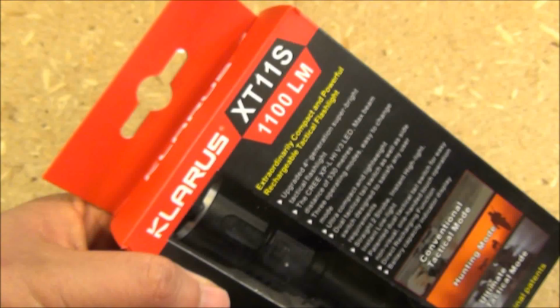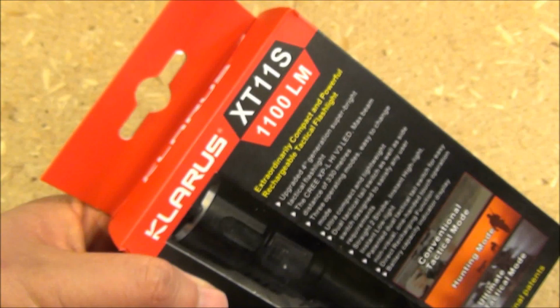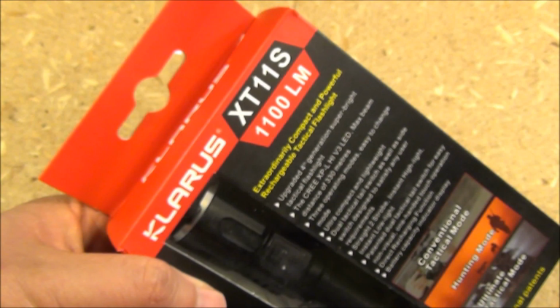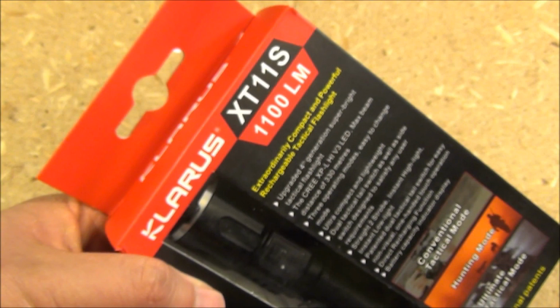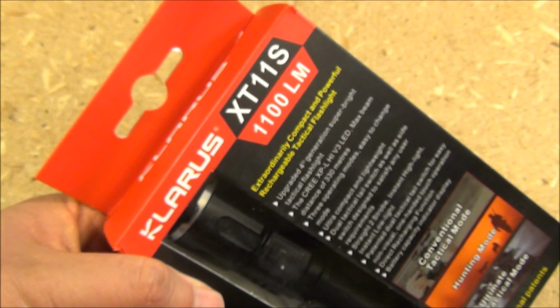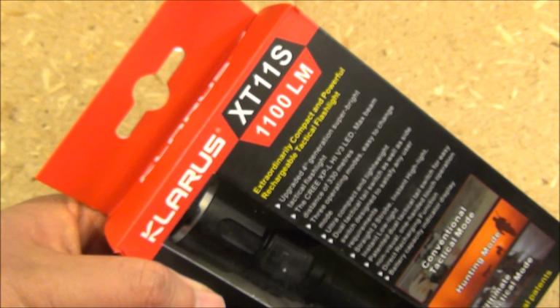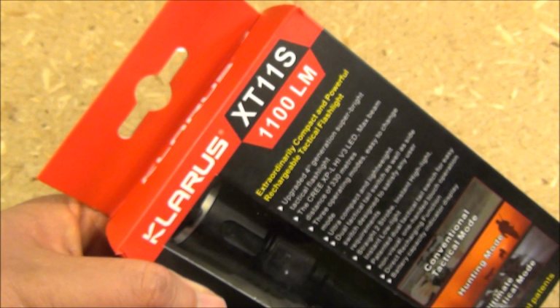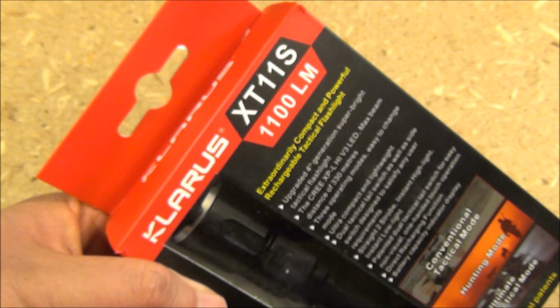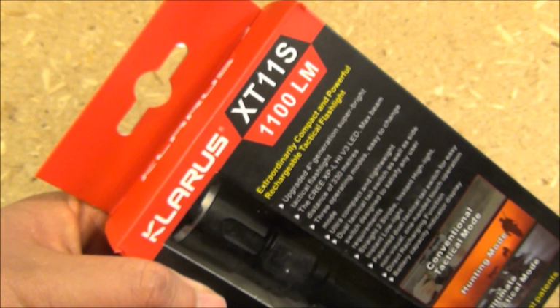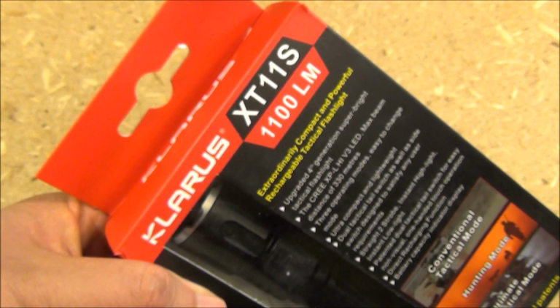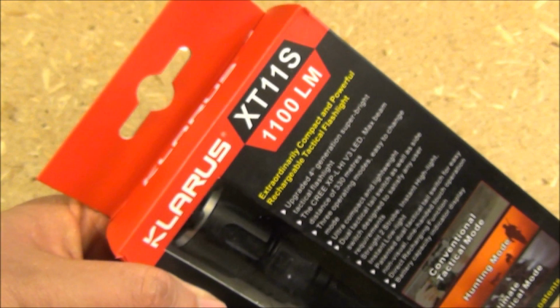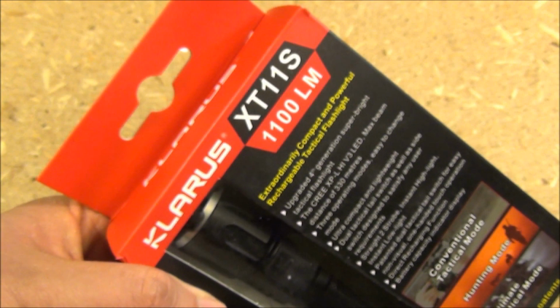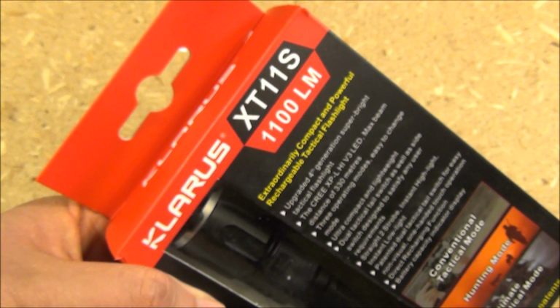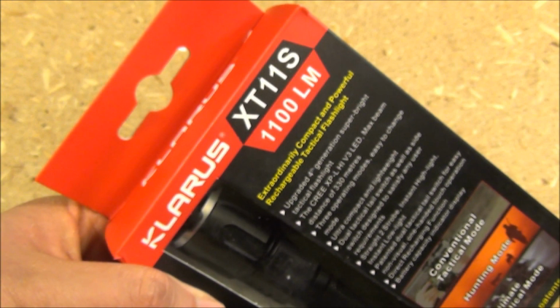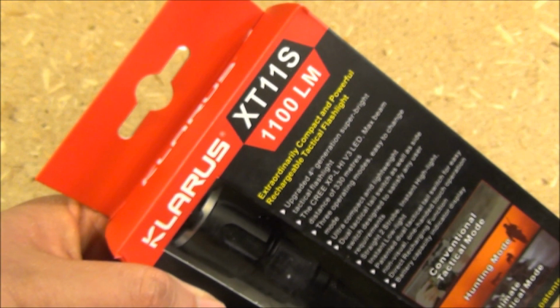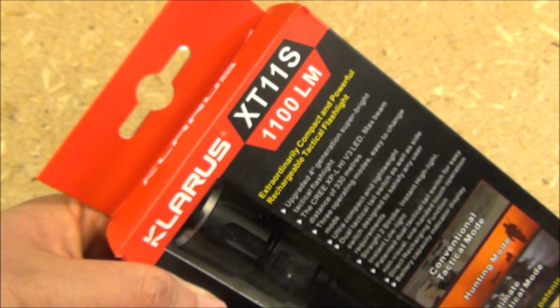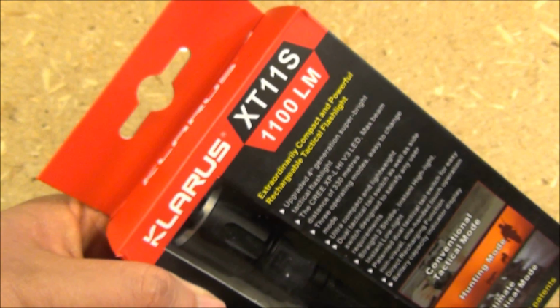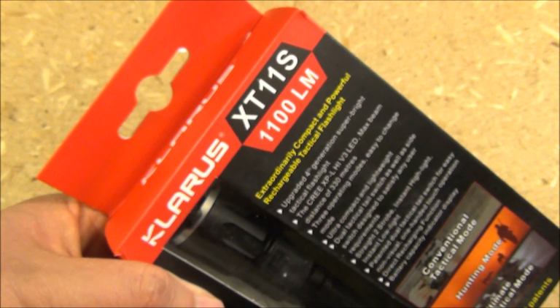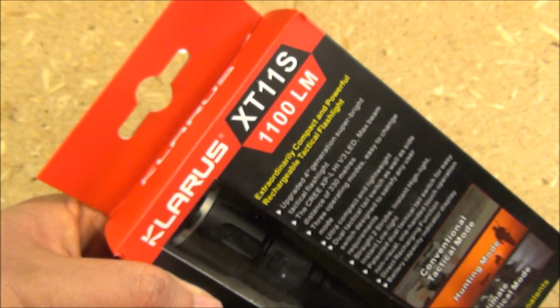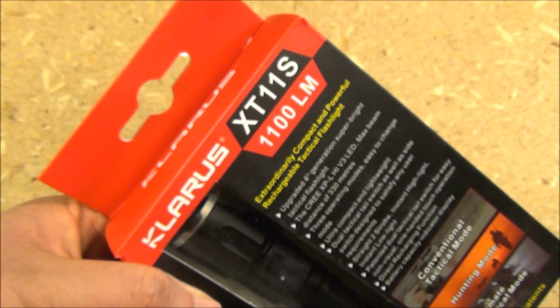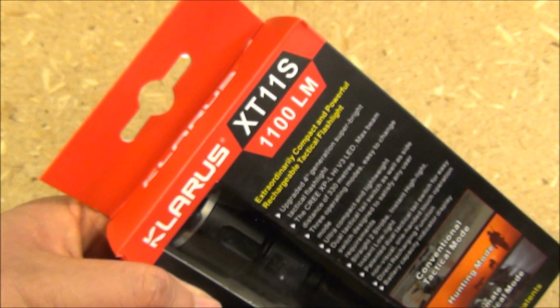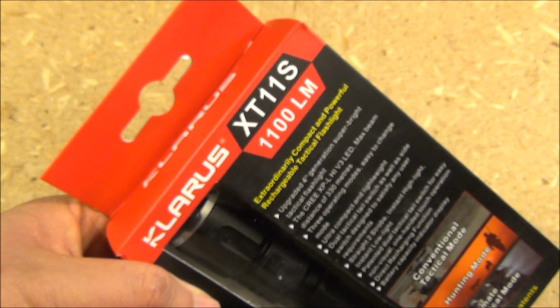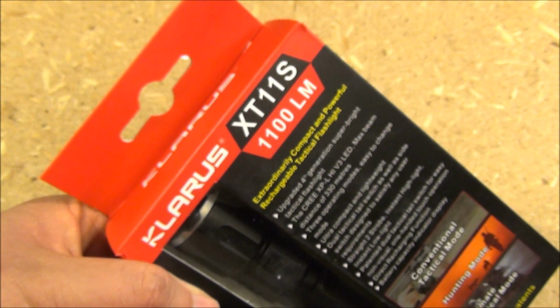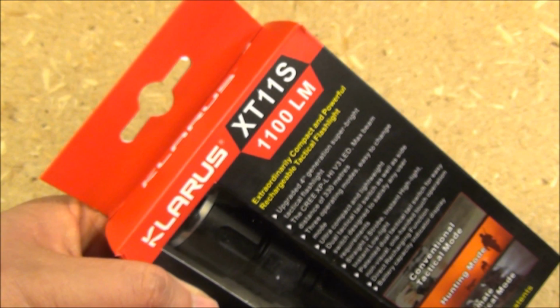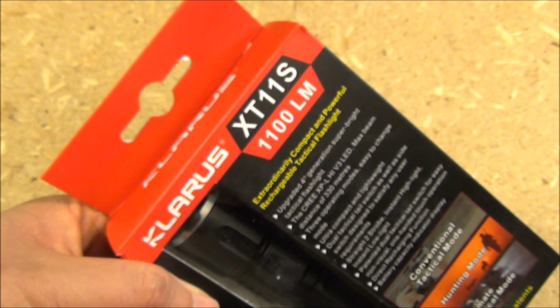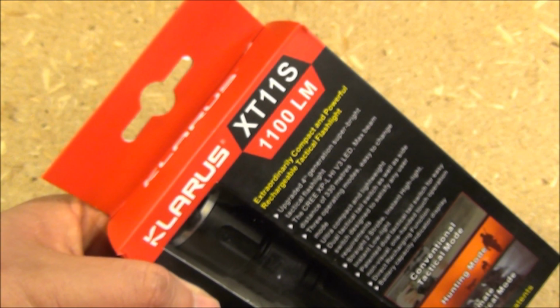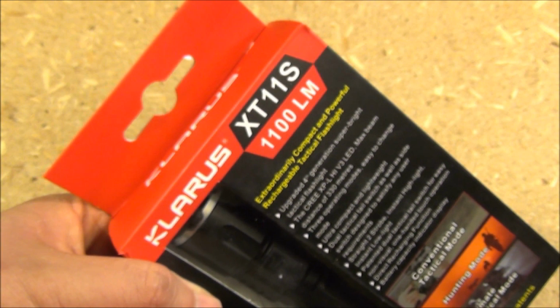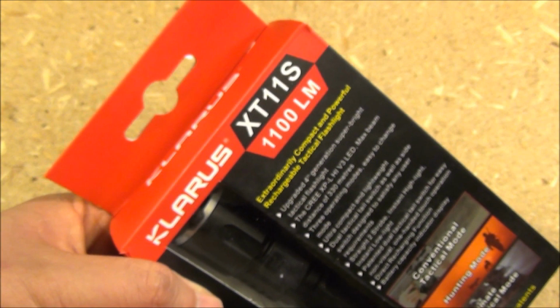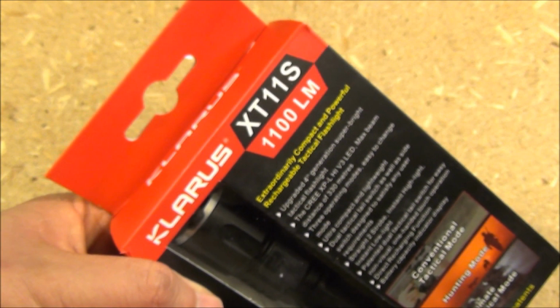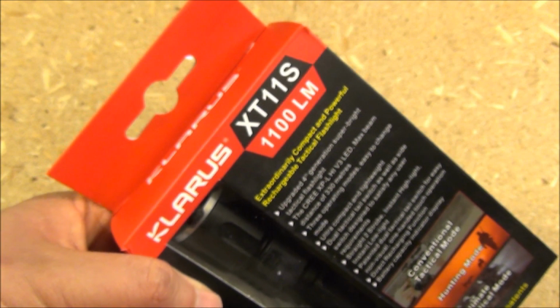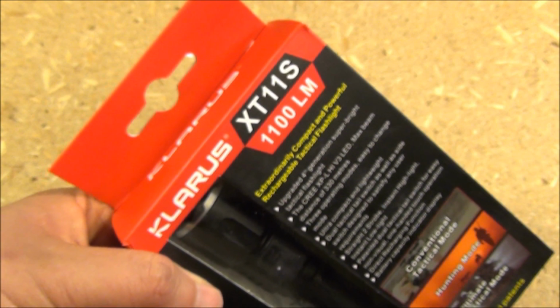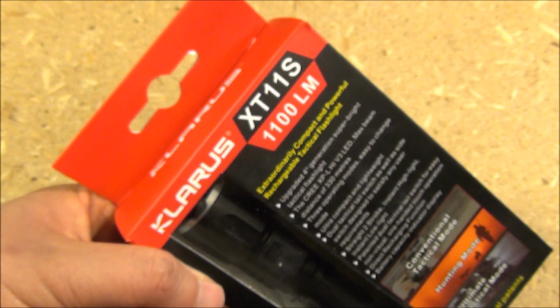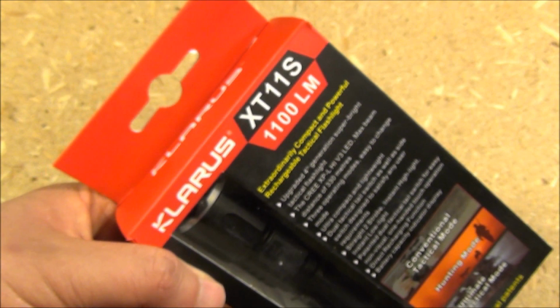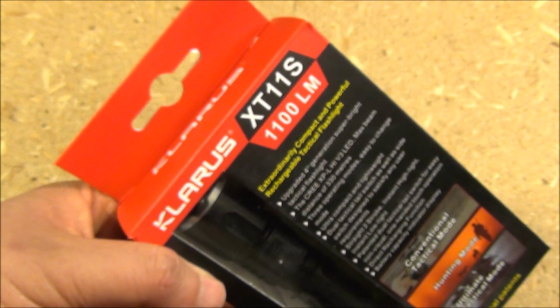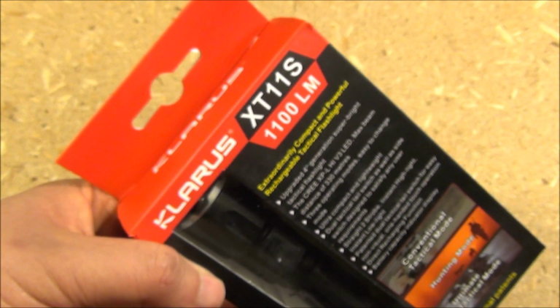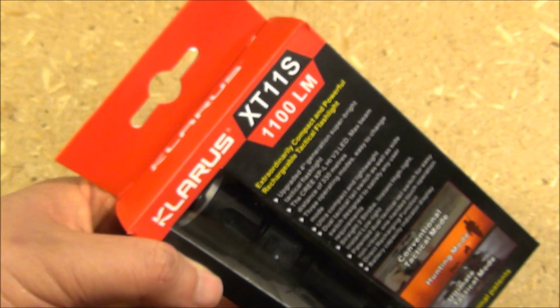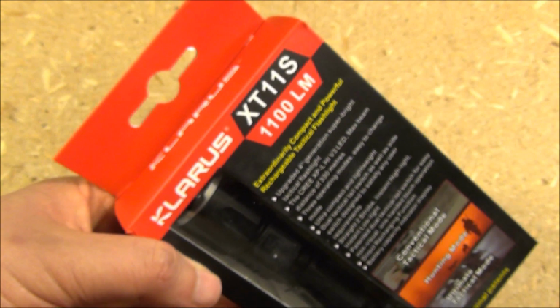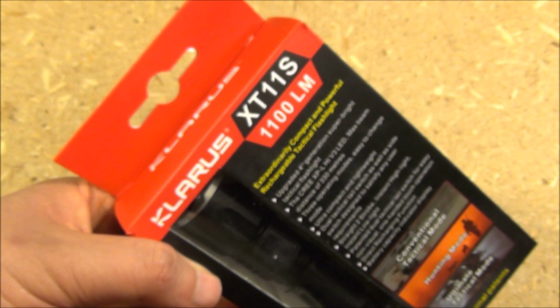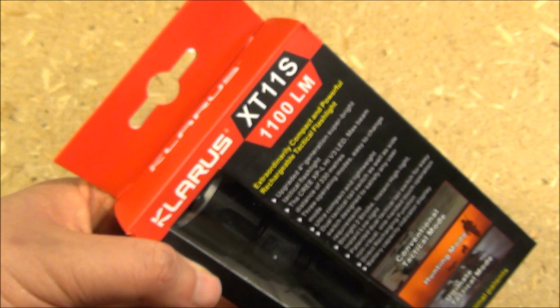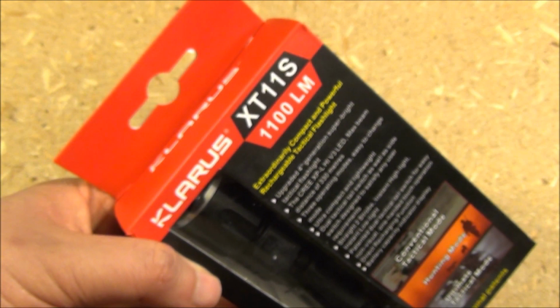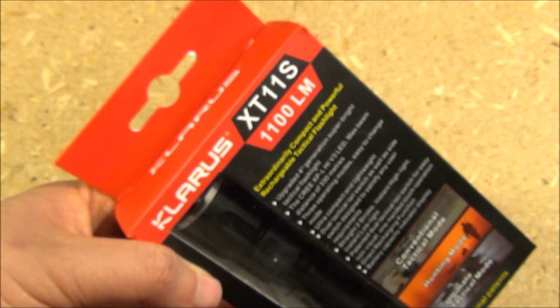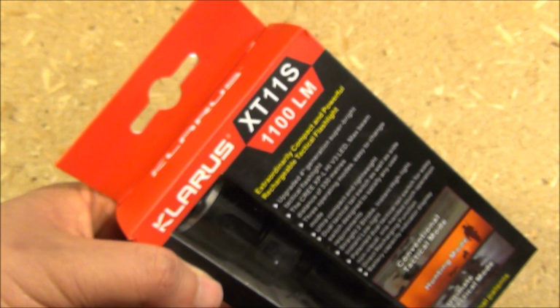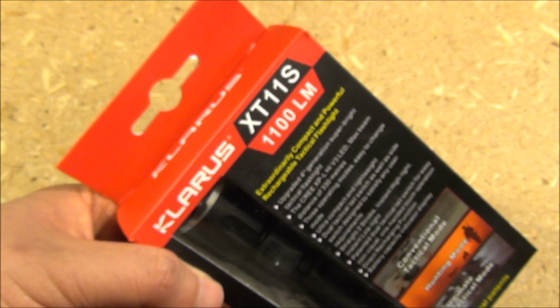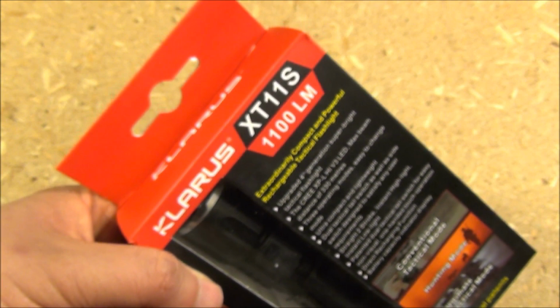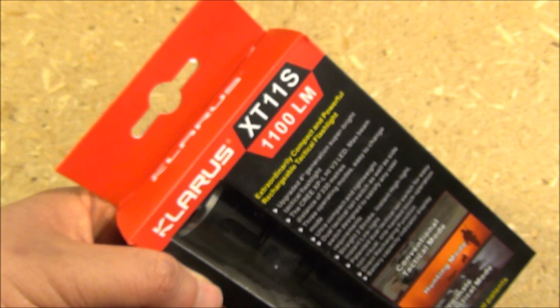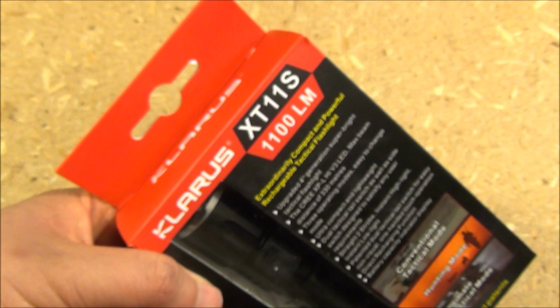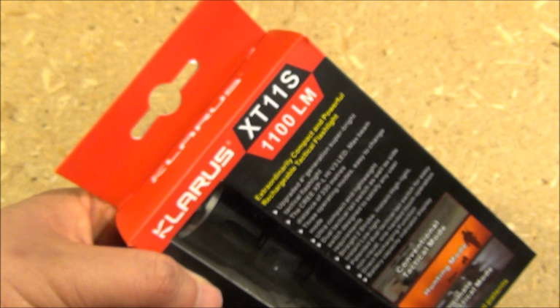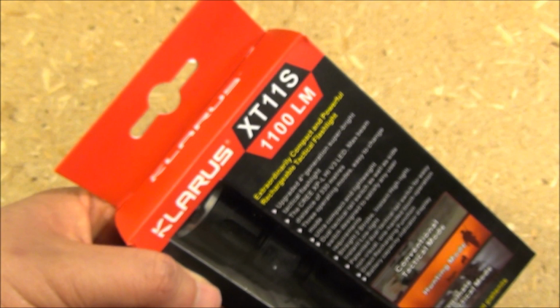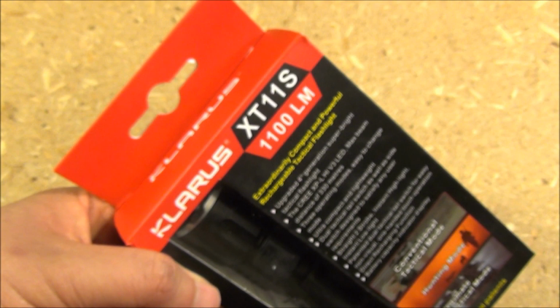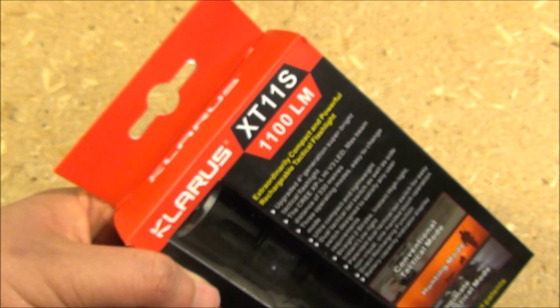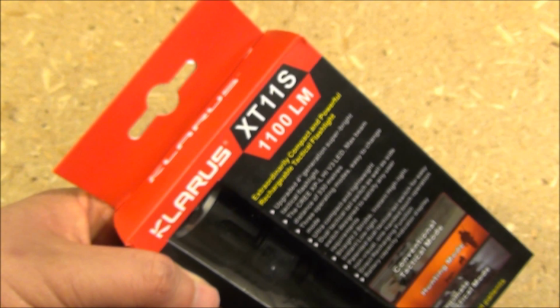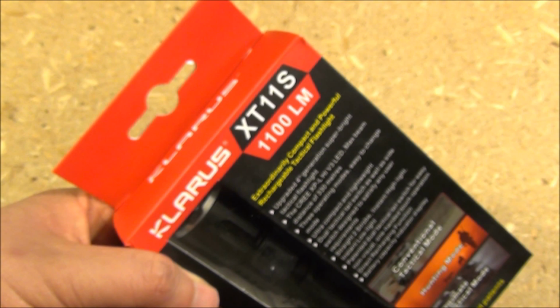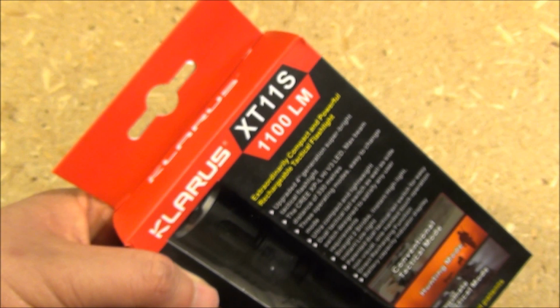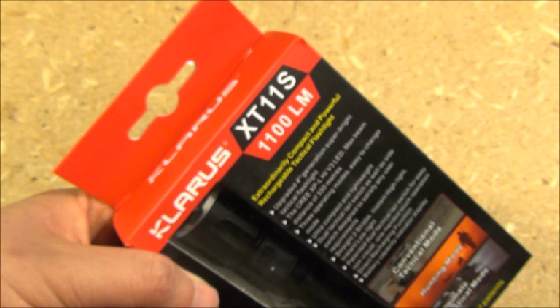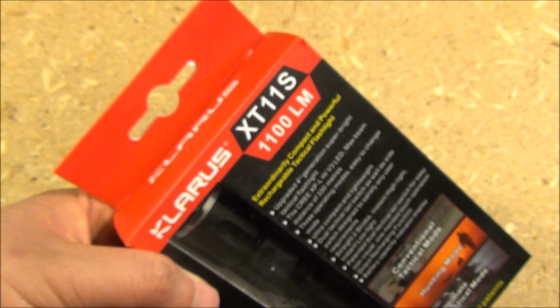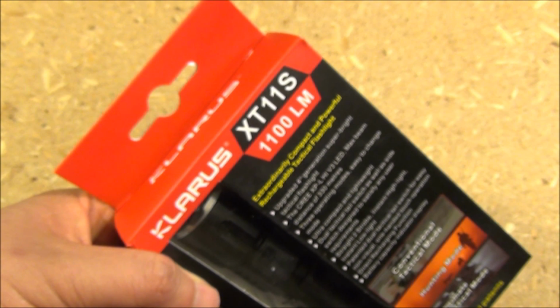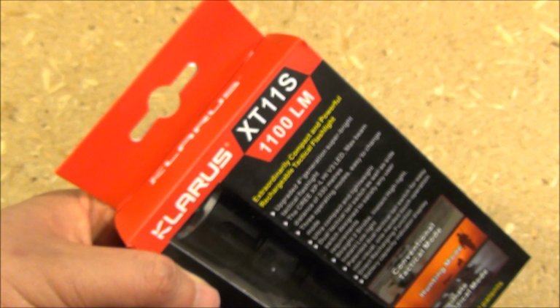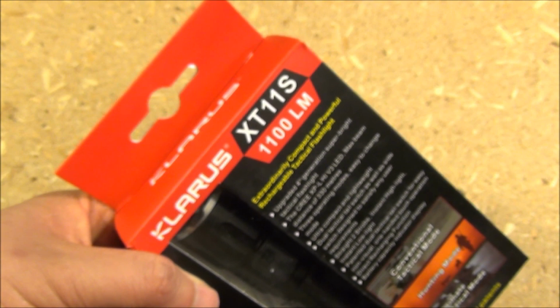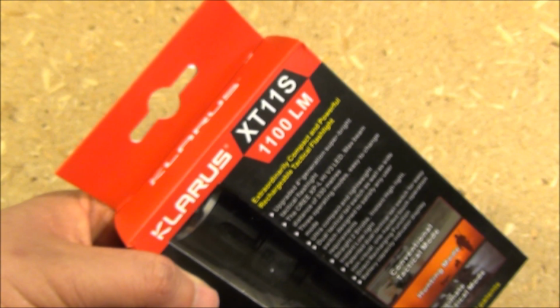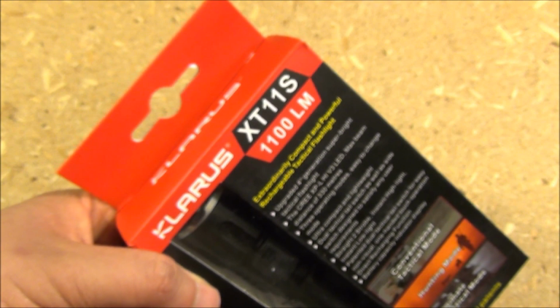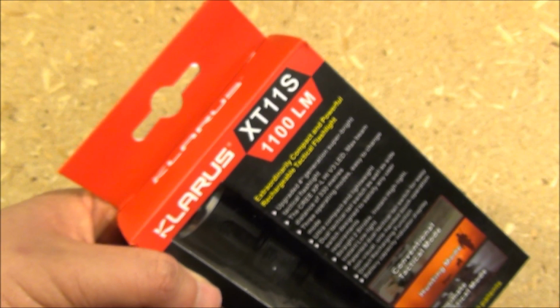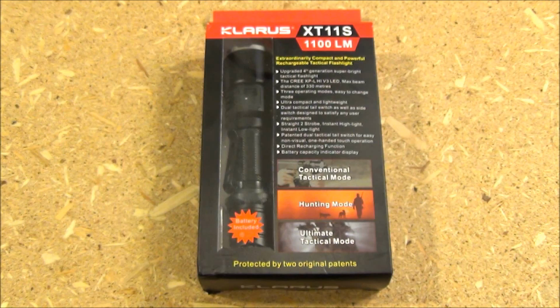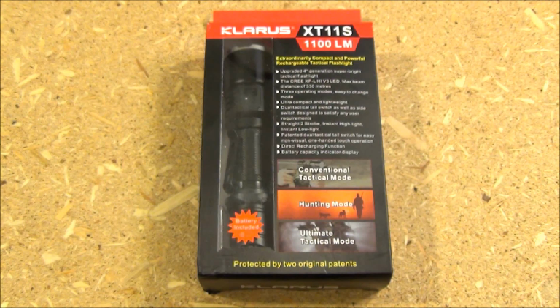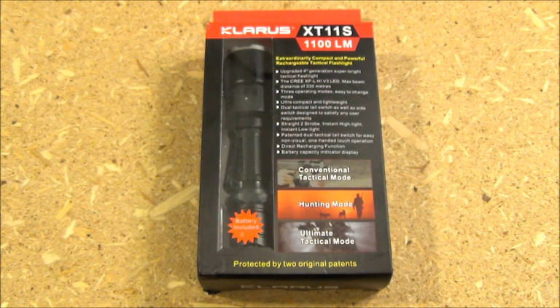Hello YouTube, this is WeAllJuggleKnivesAndLights with a video review of the Klarus XT11S.